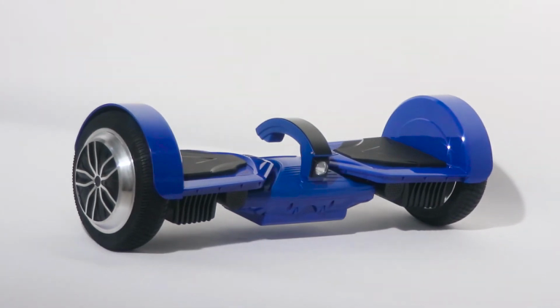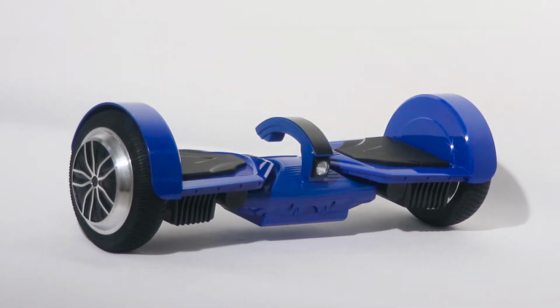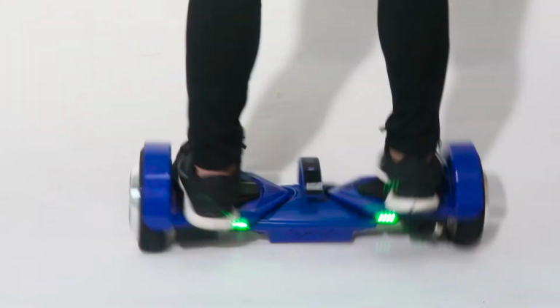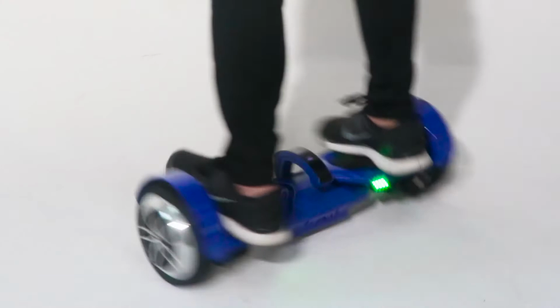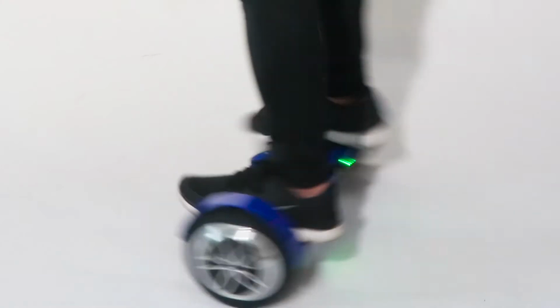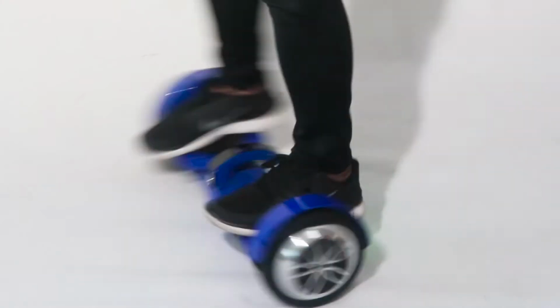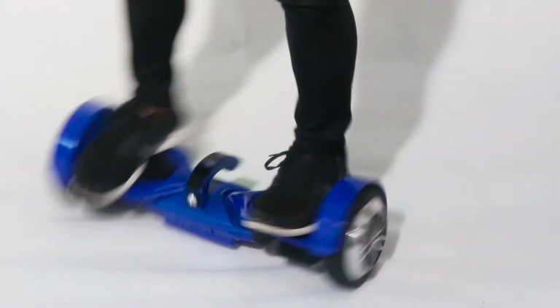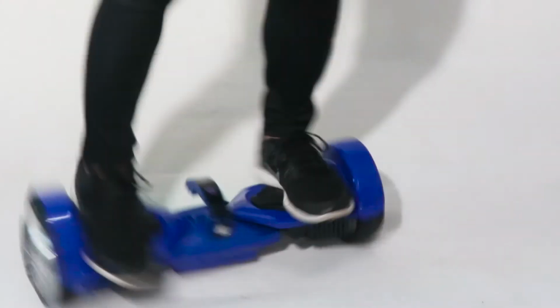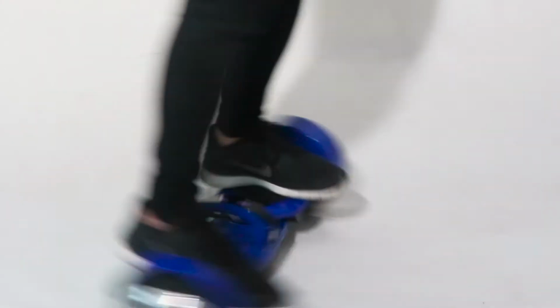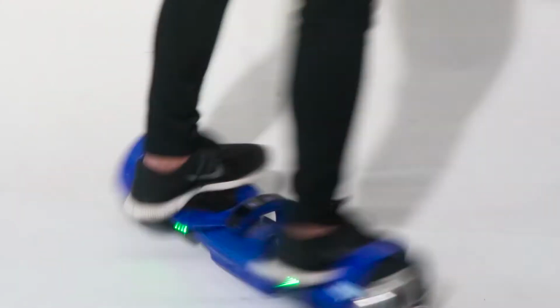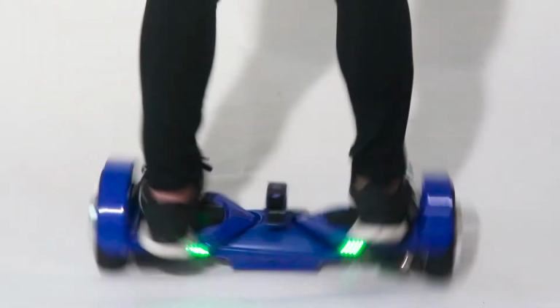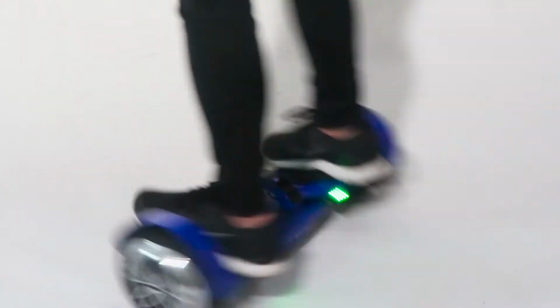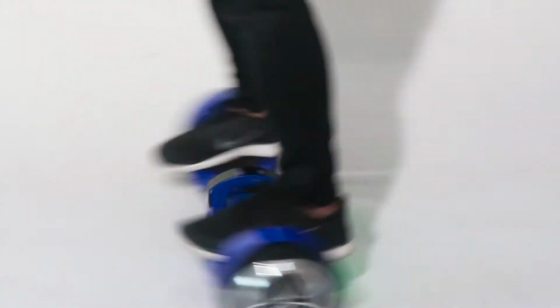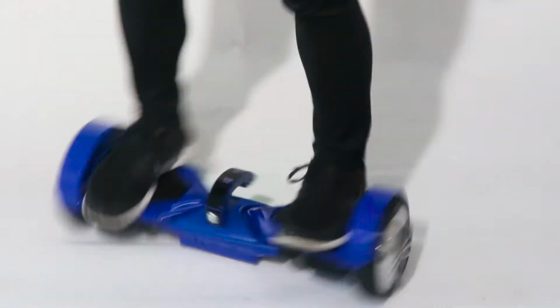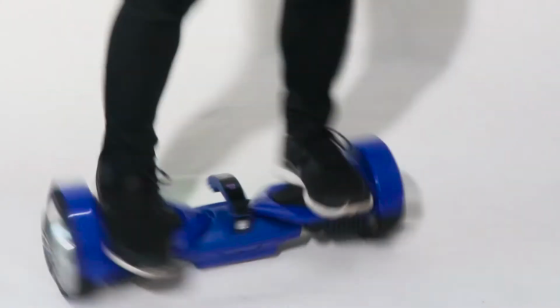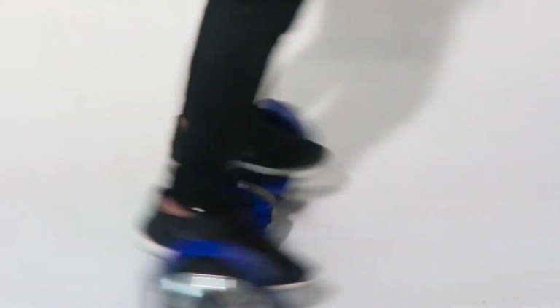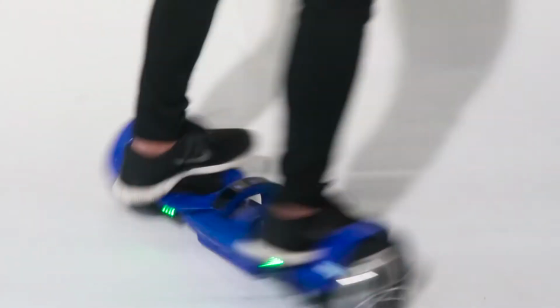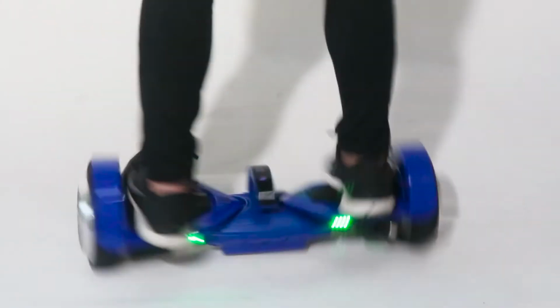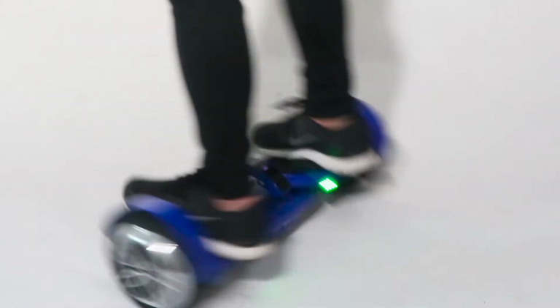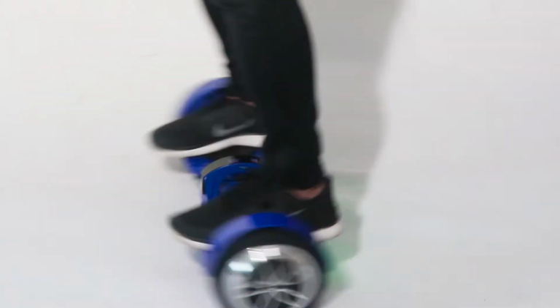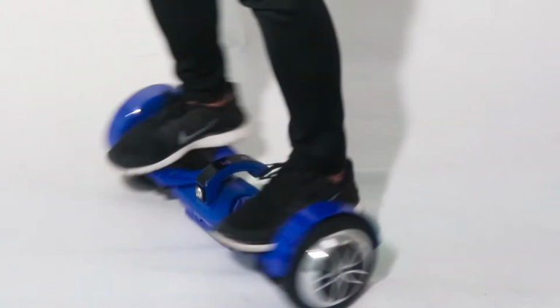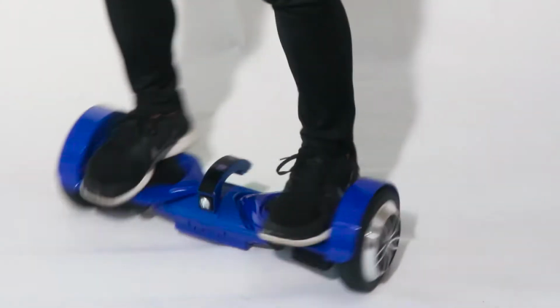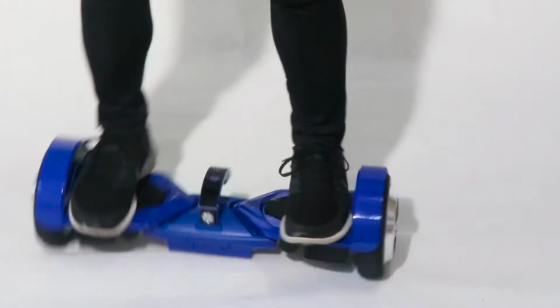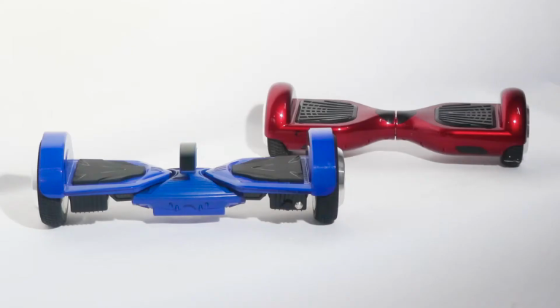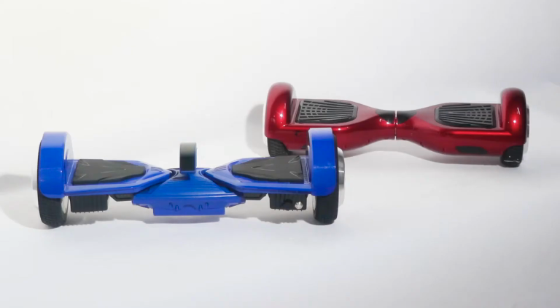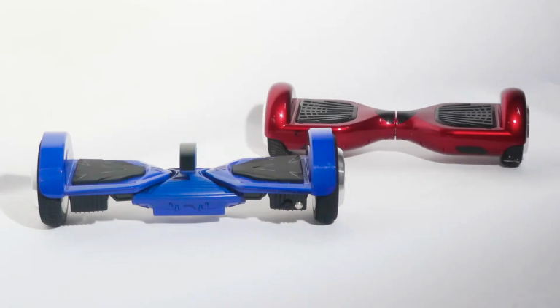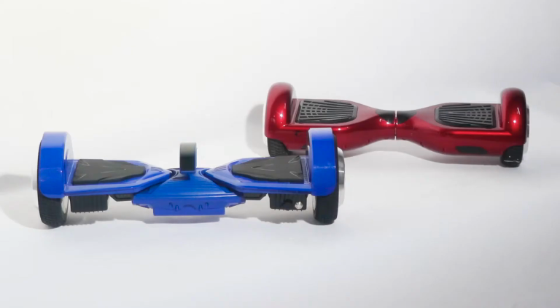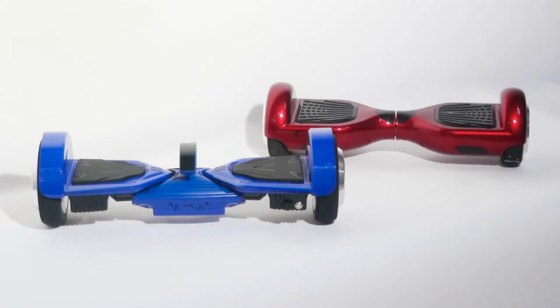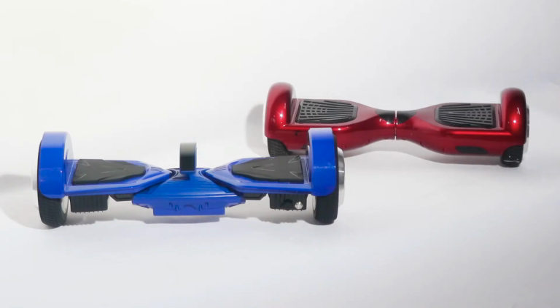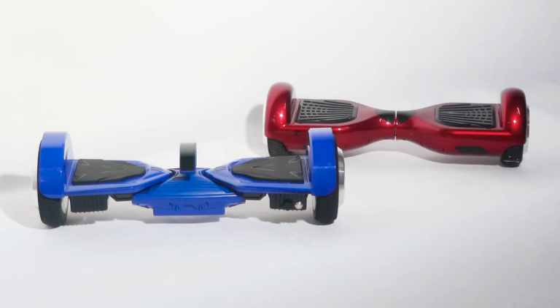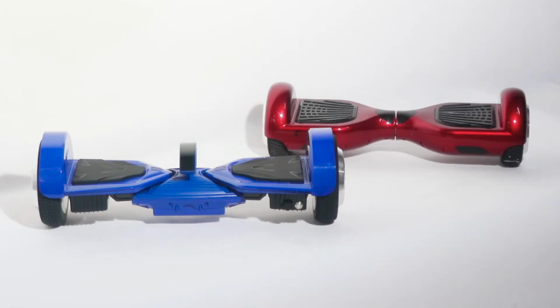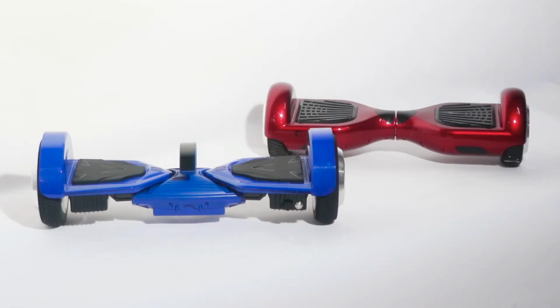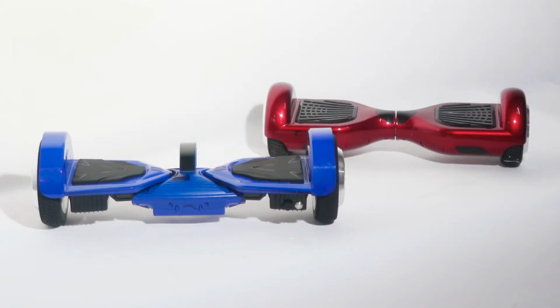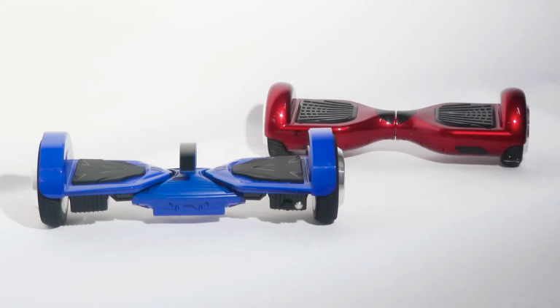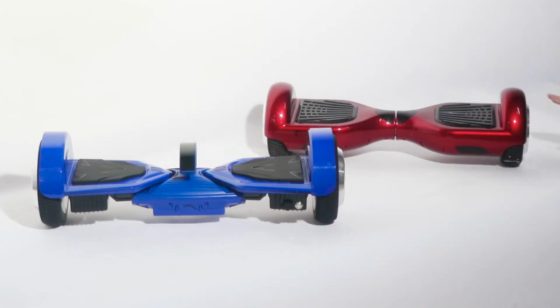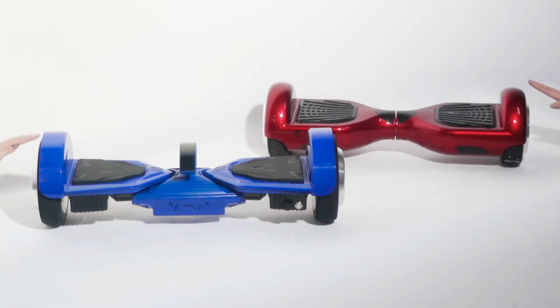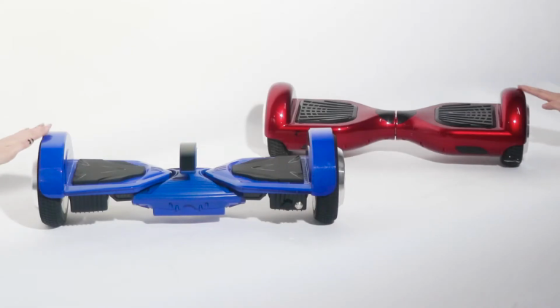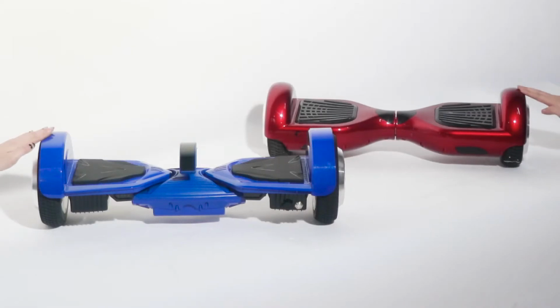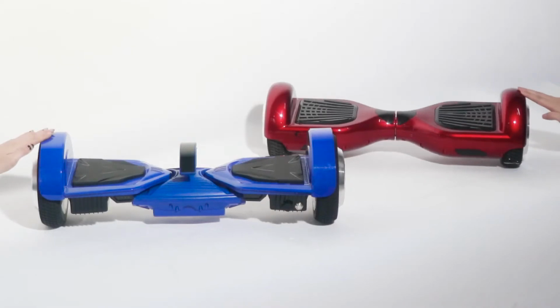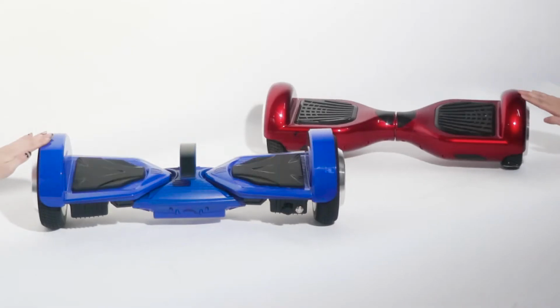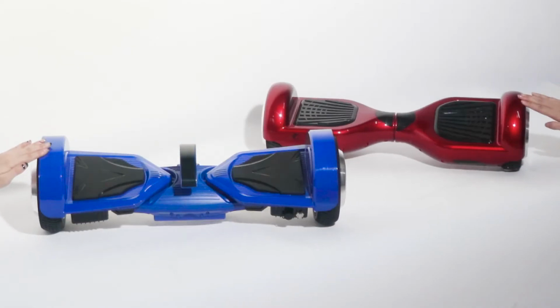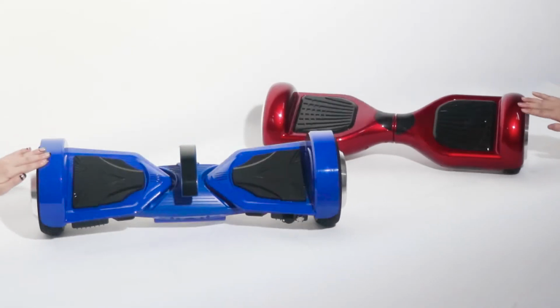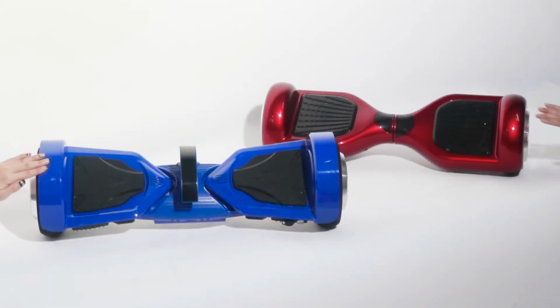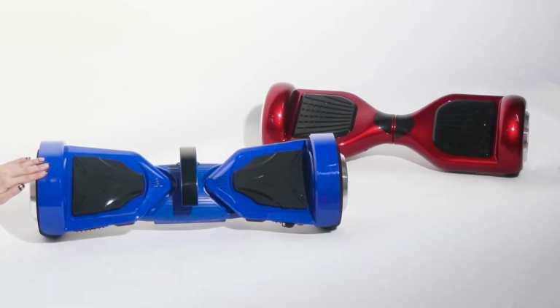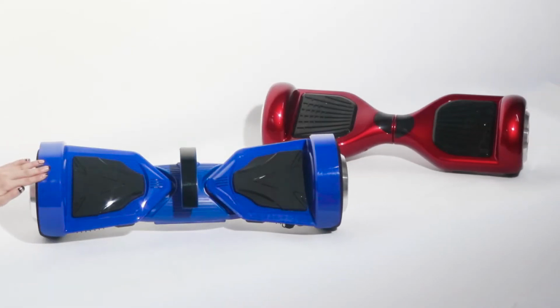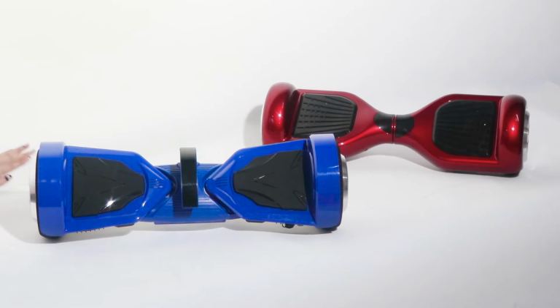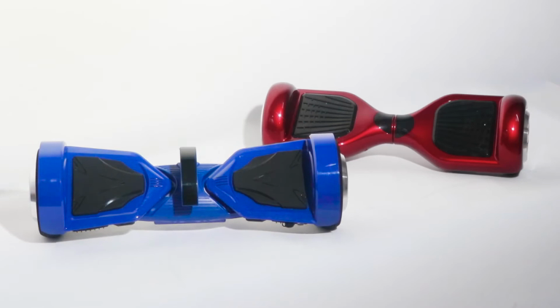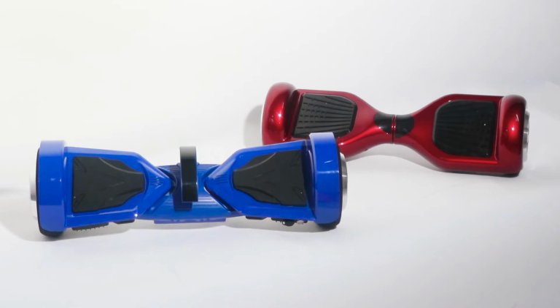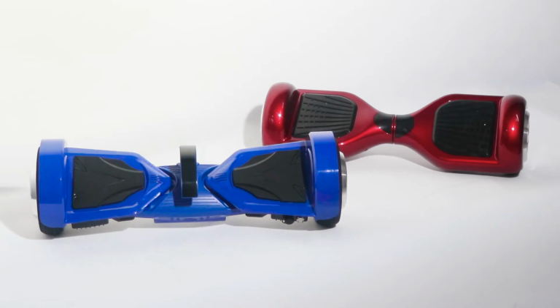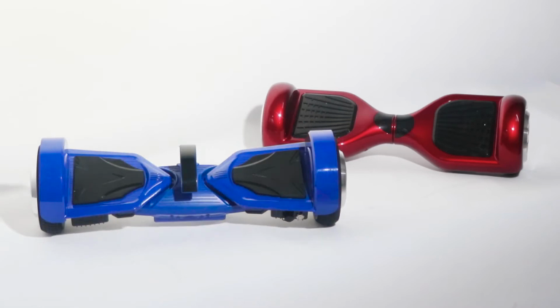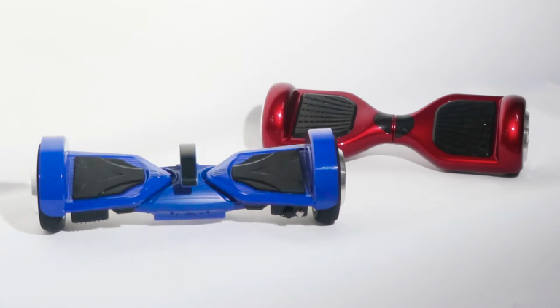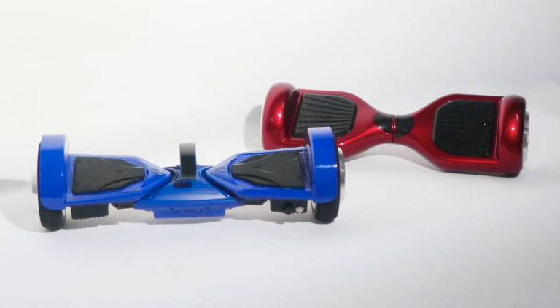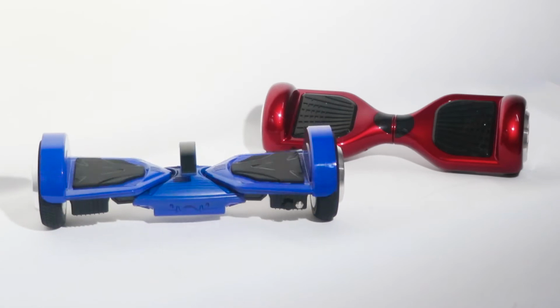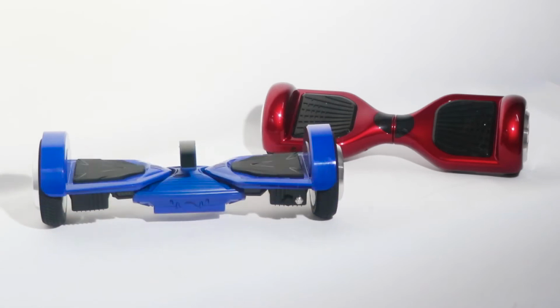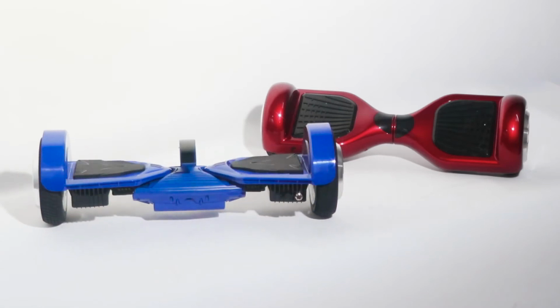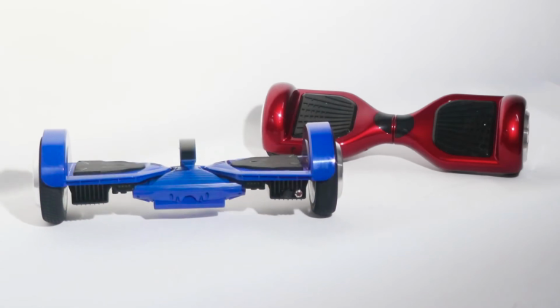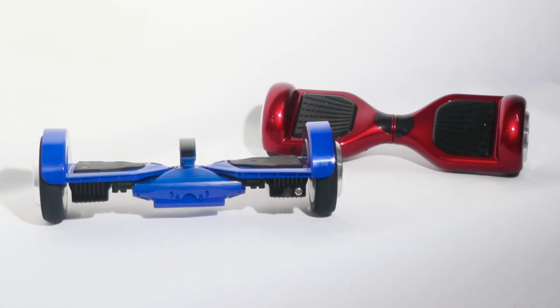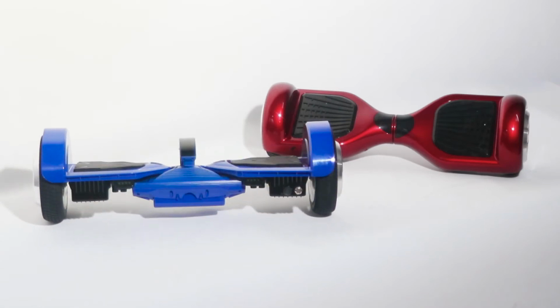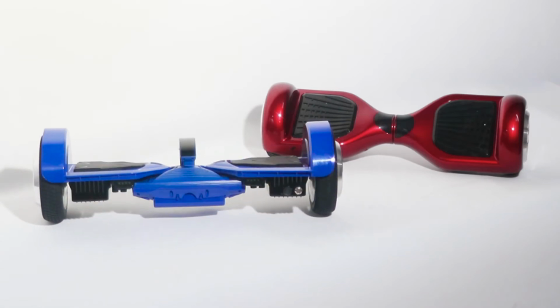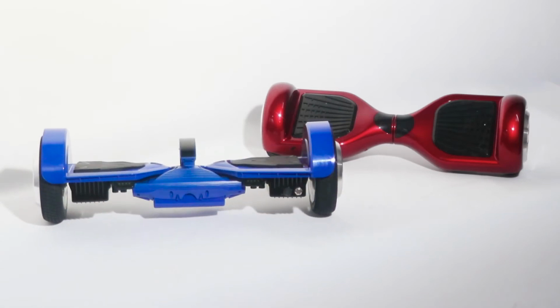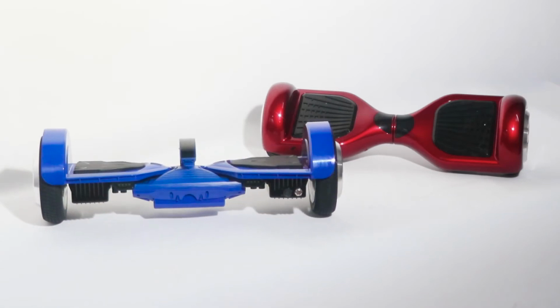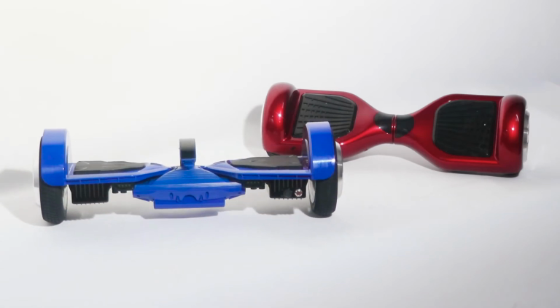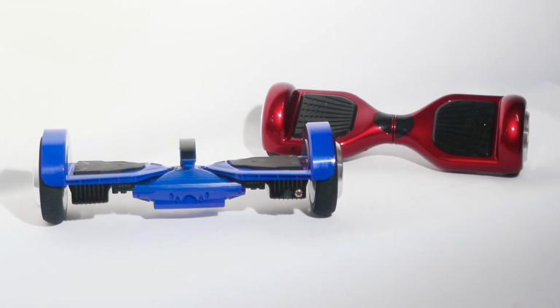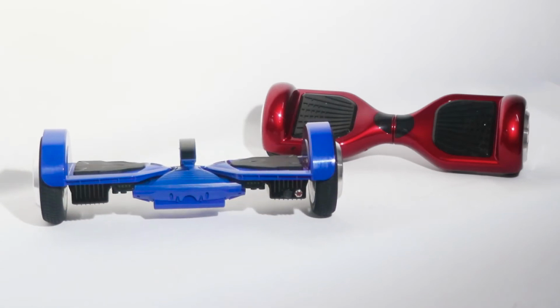CoolWheel Hoverboard K5 is coming. Three-part structure, keeps balance by itself. Easy for beginners.